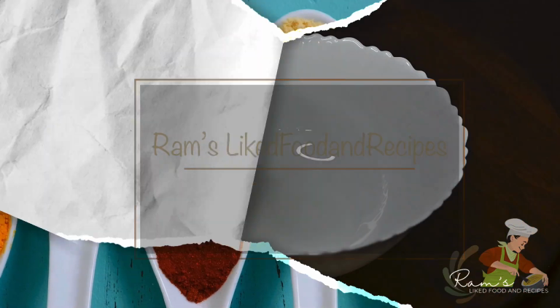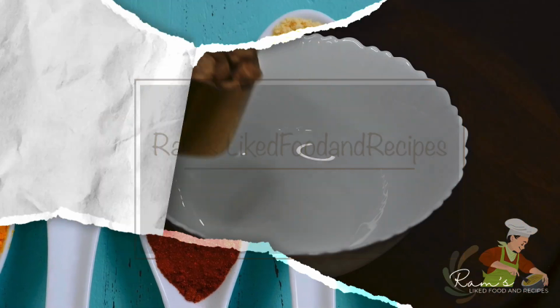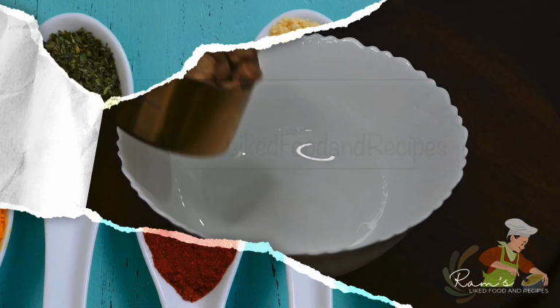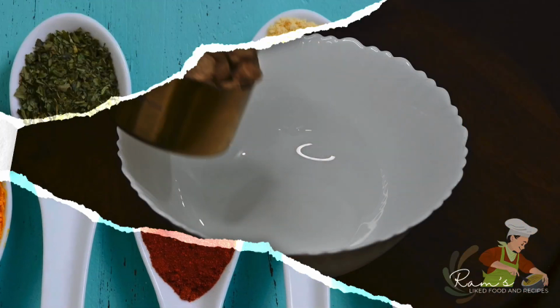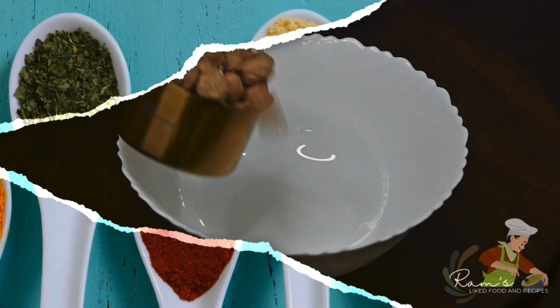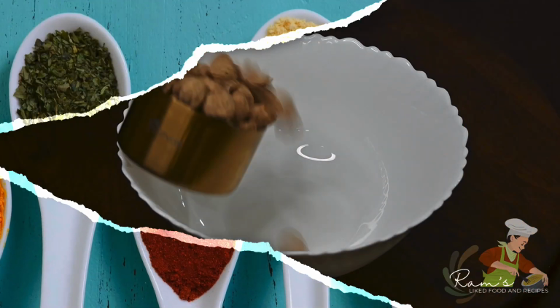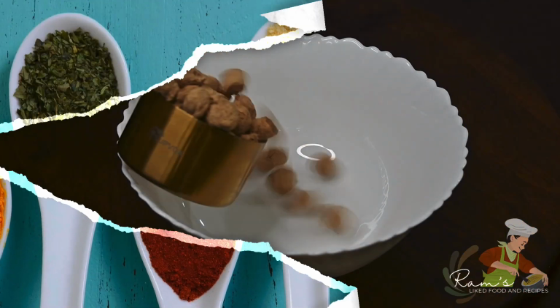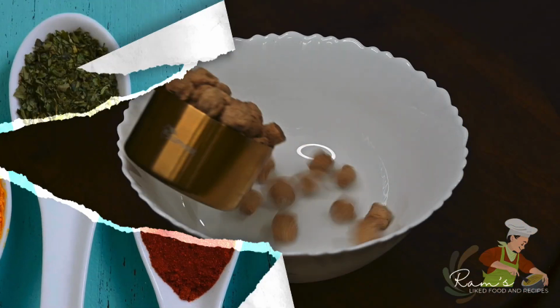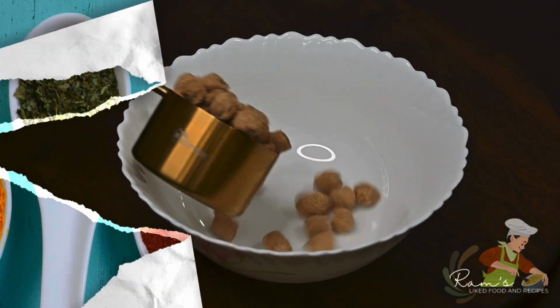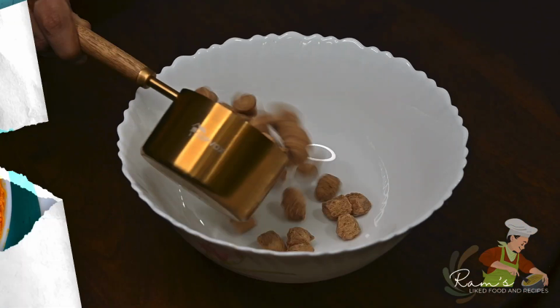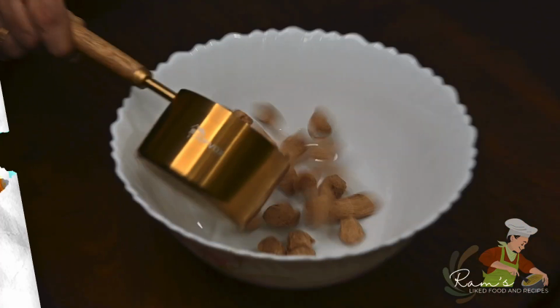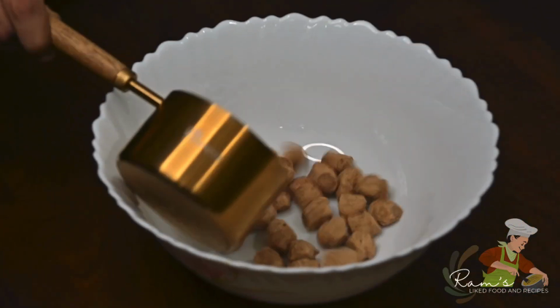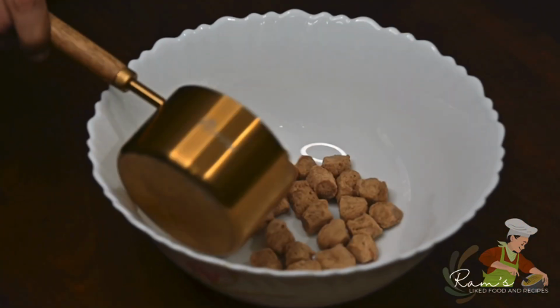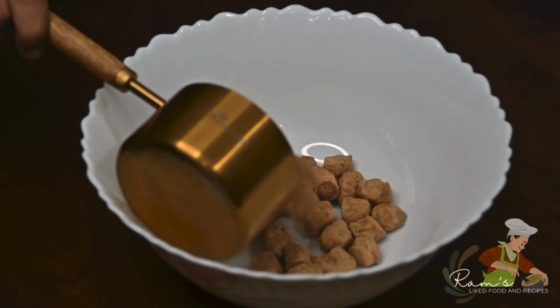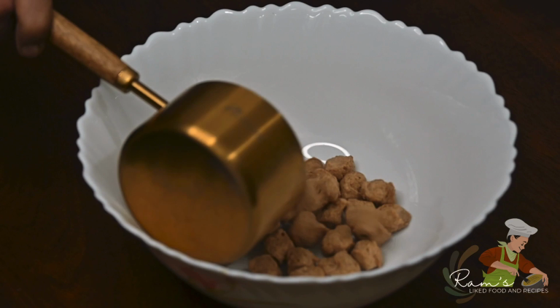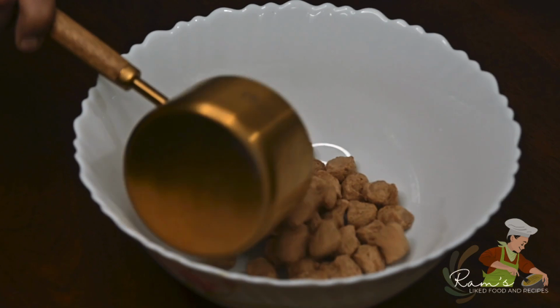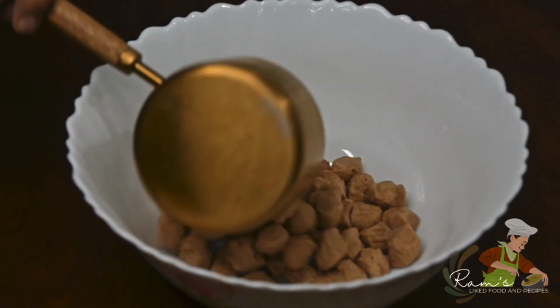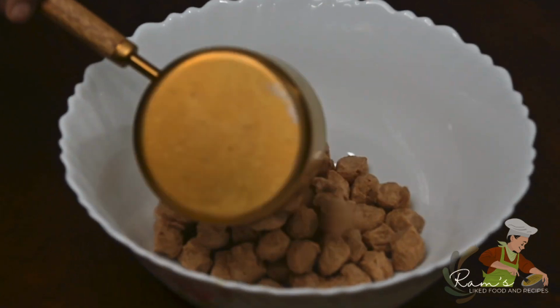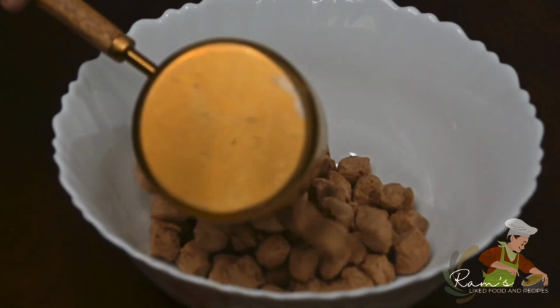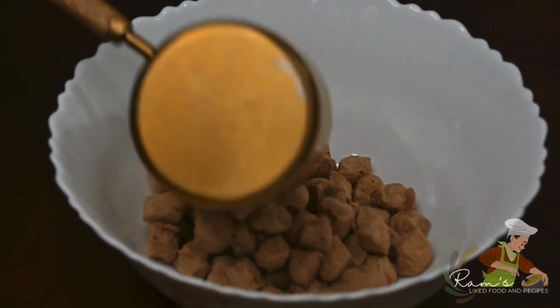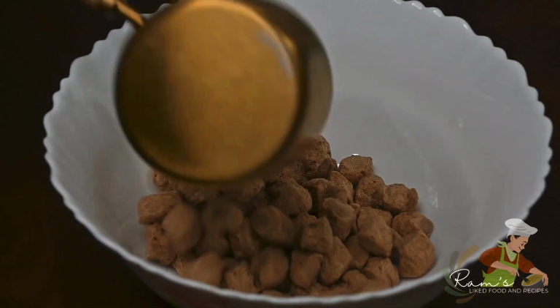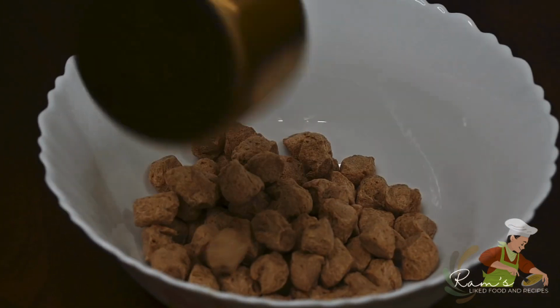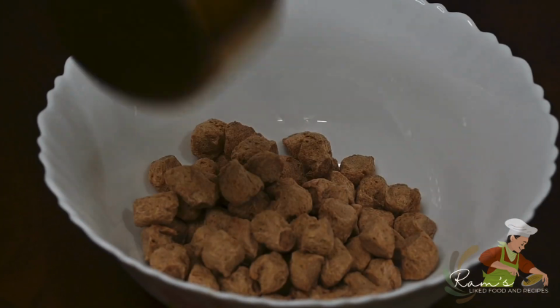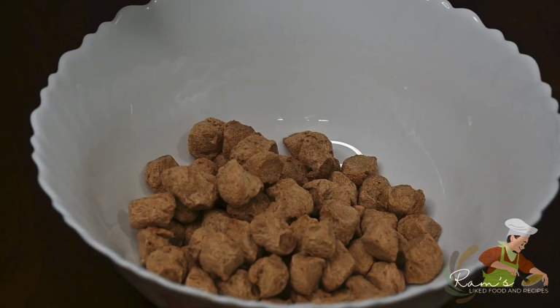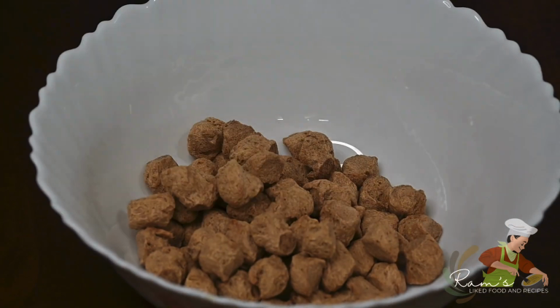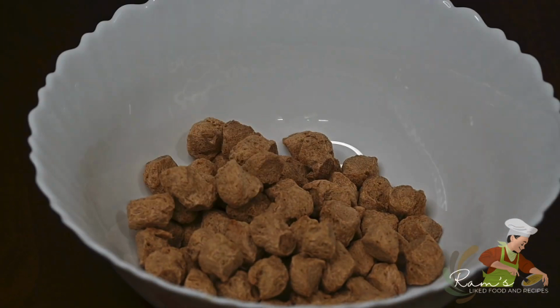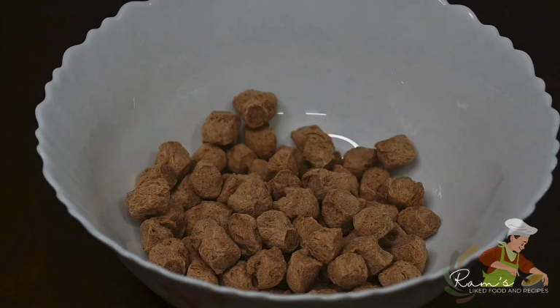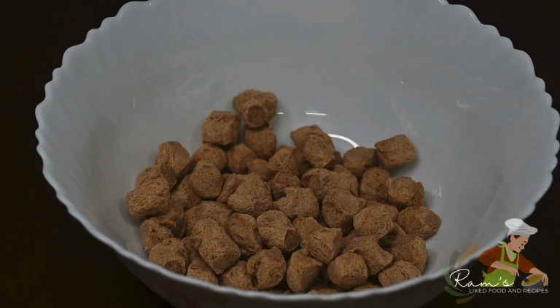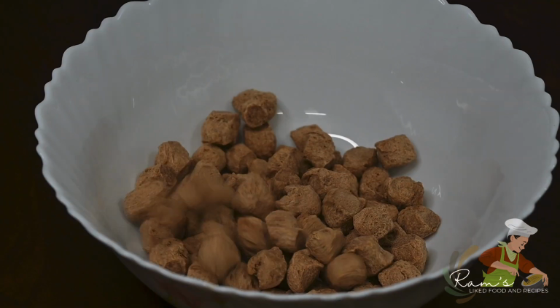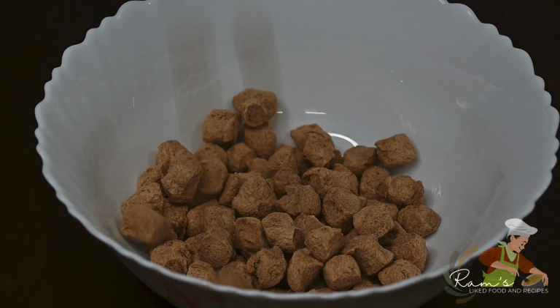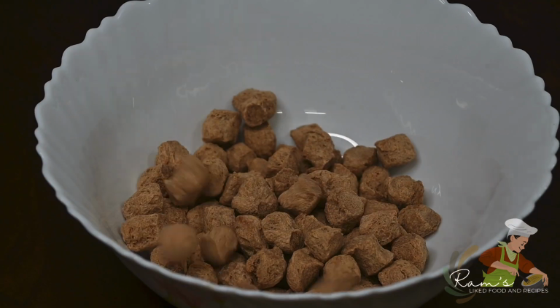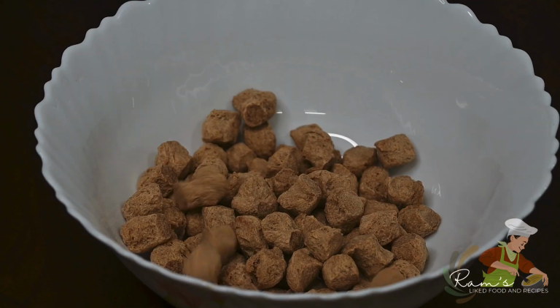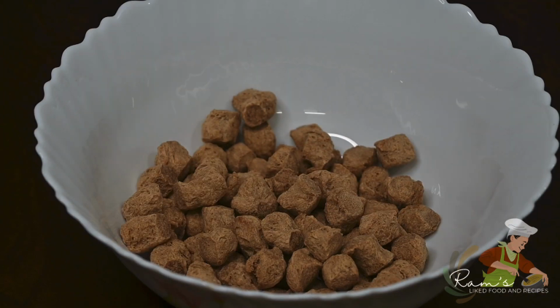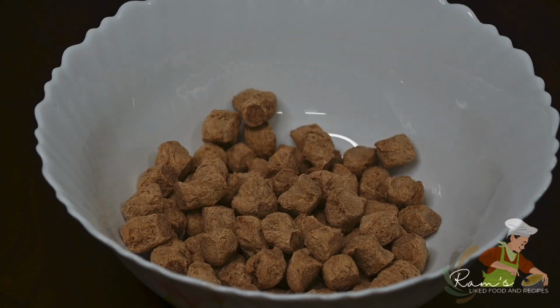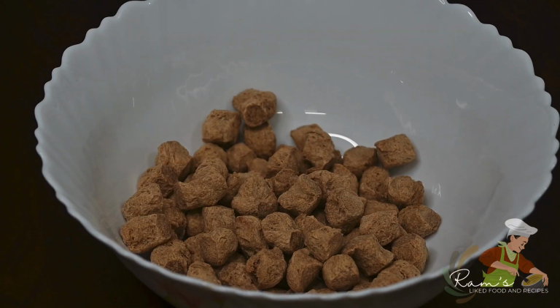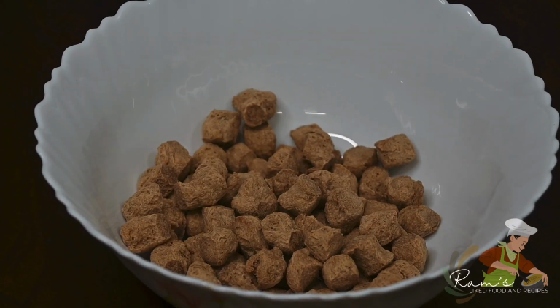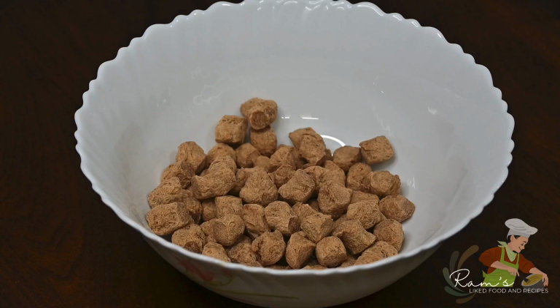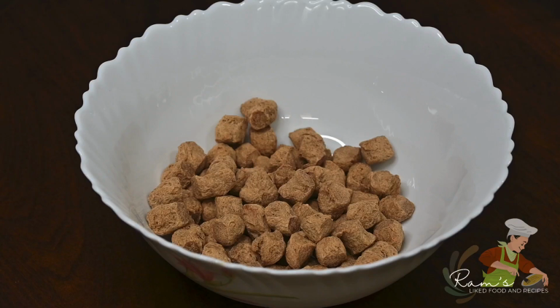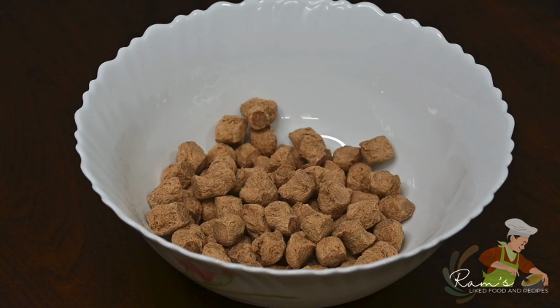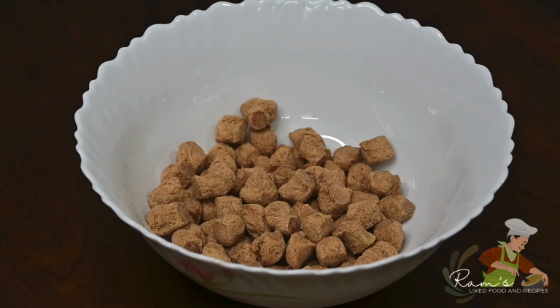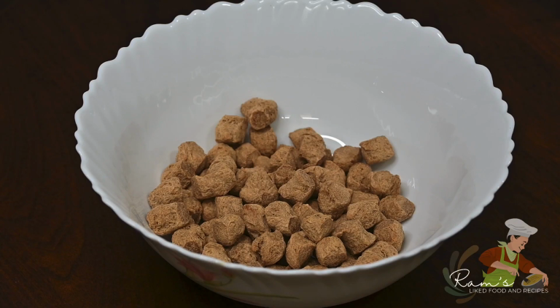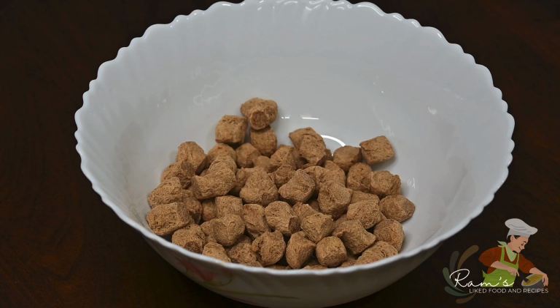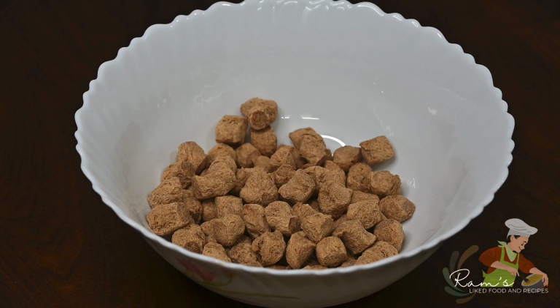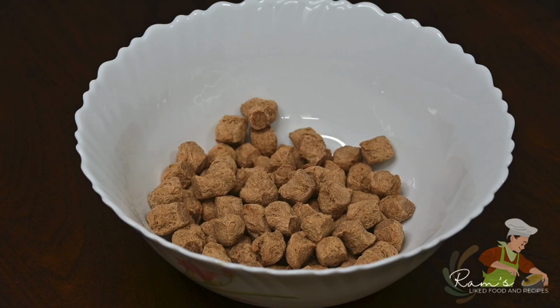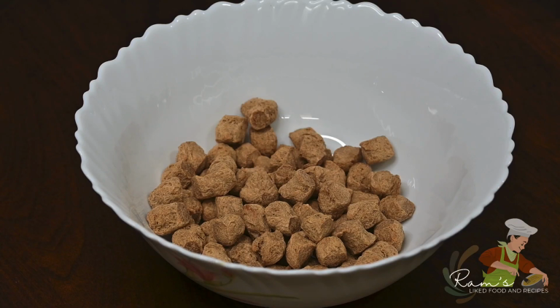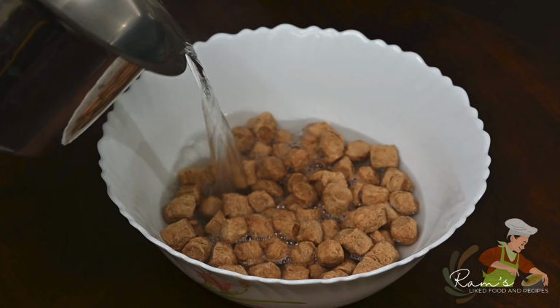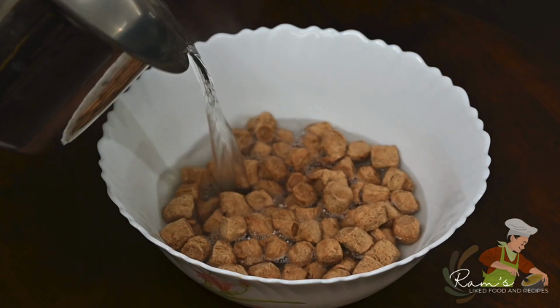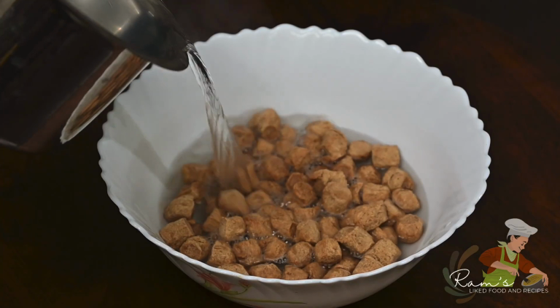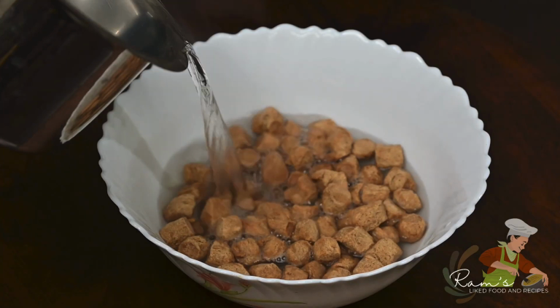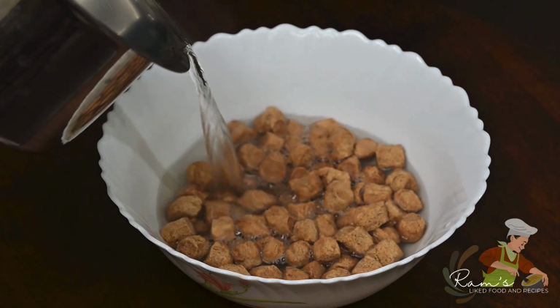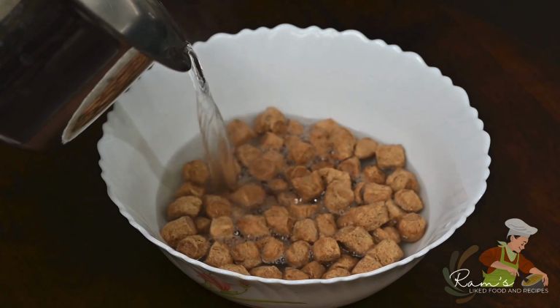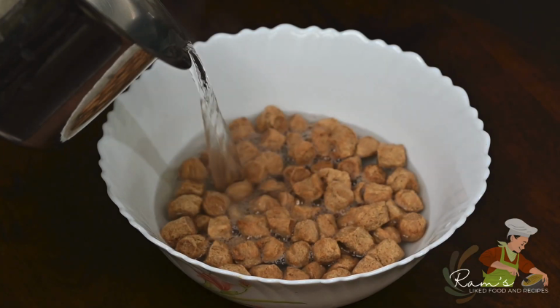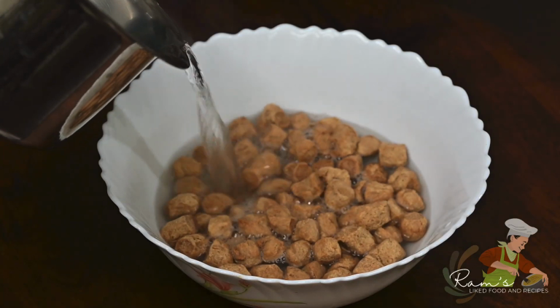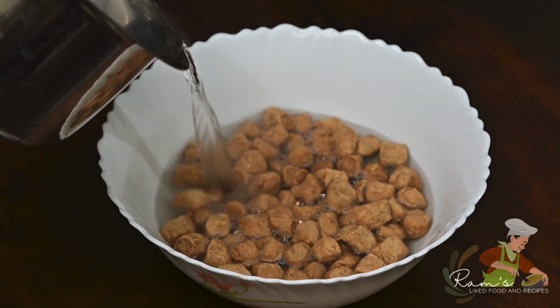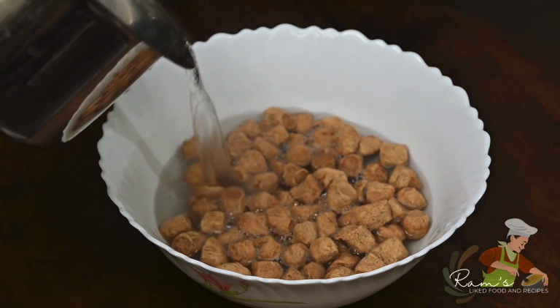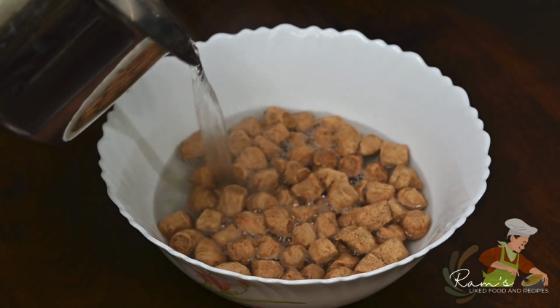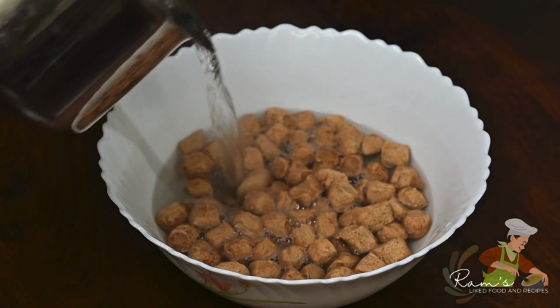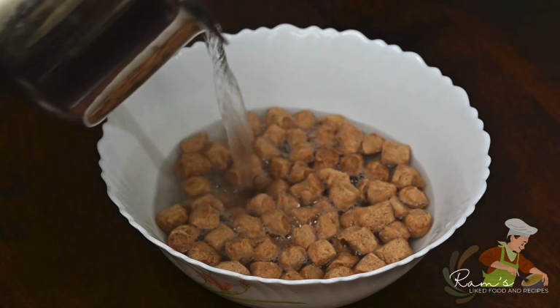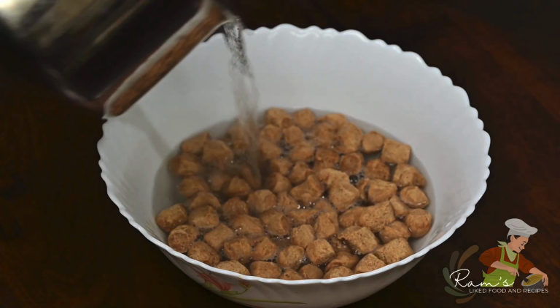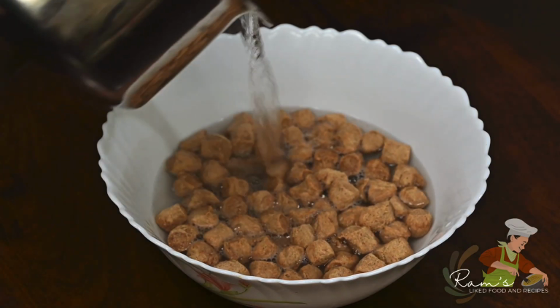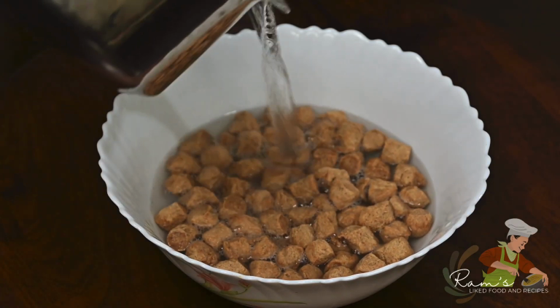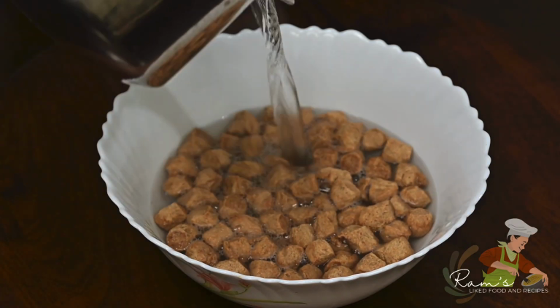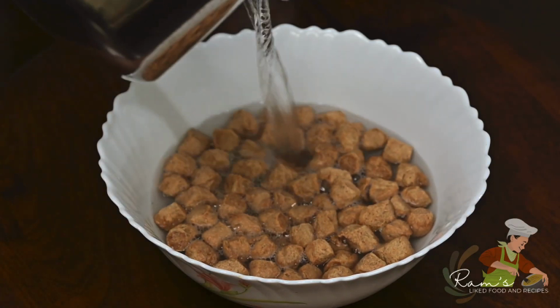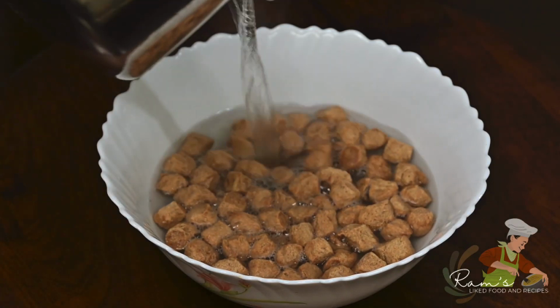First, I will add the meal maker to hot water. After 15 minutes, I will boil it.